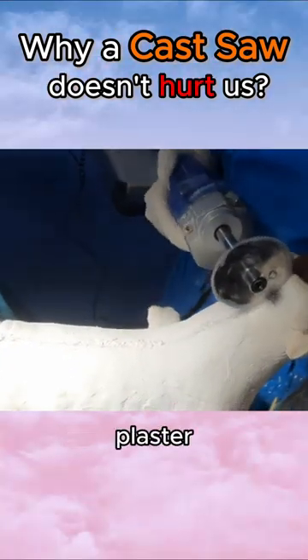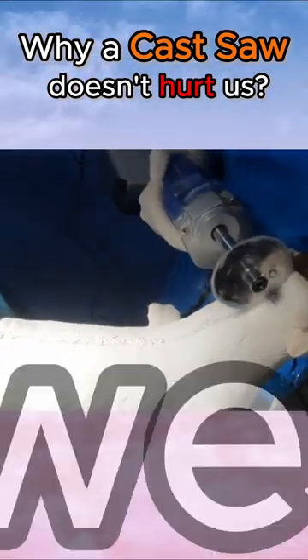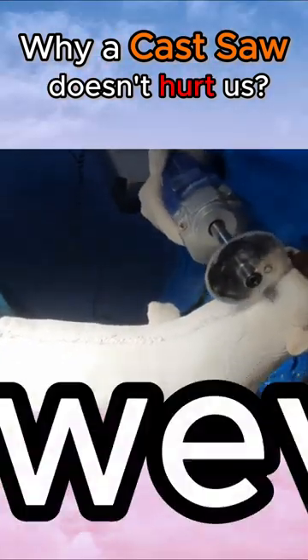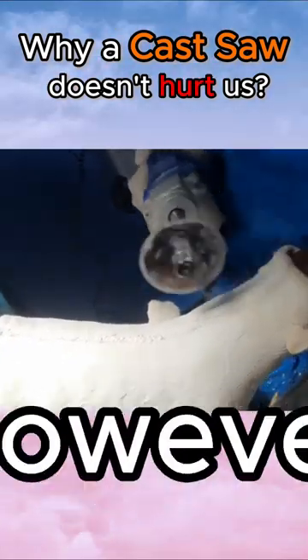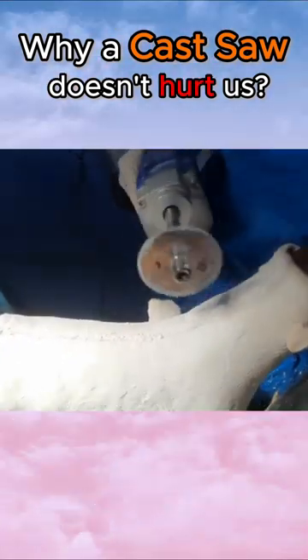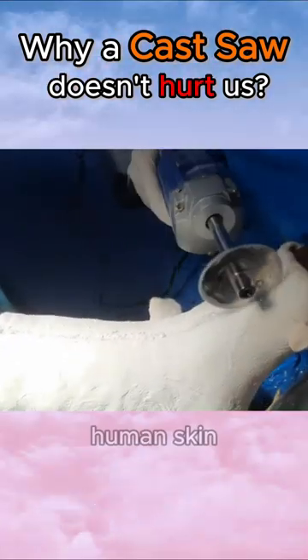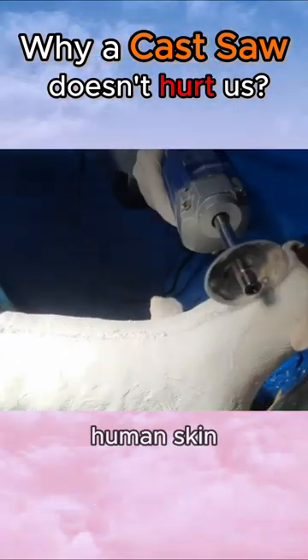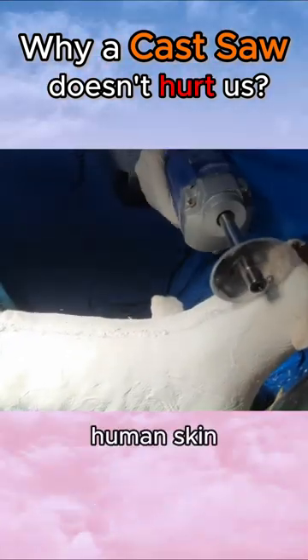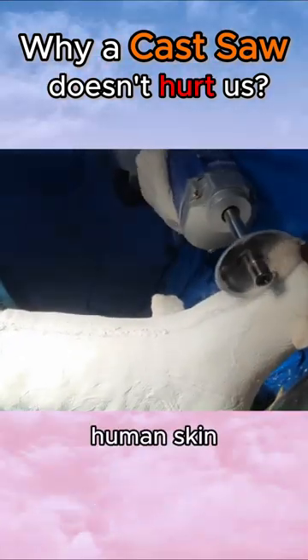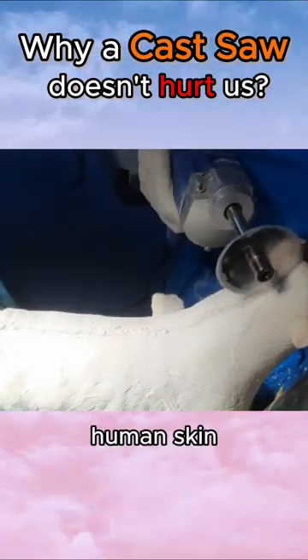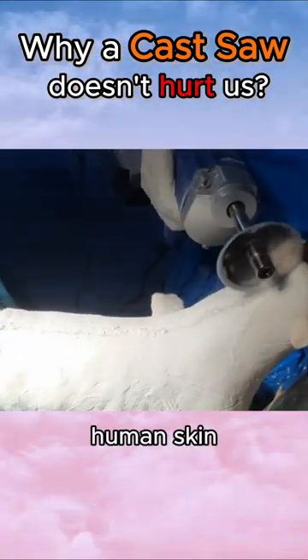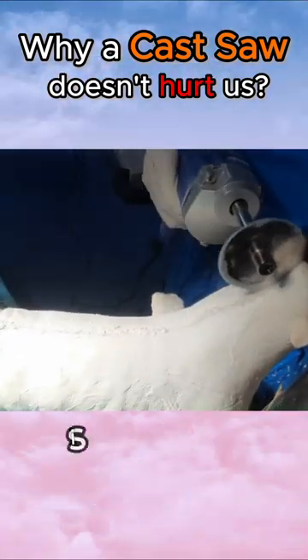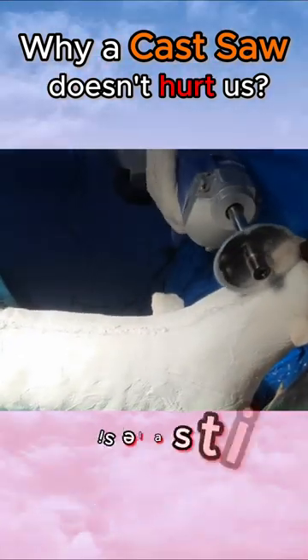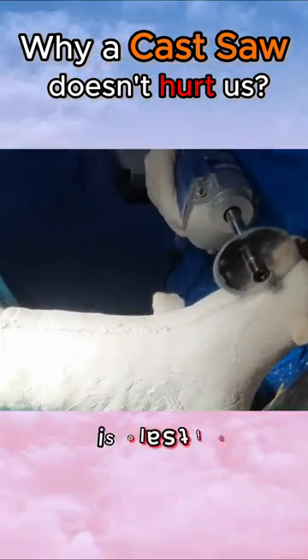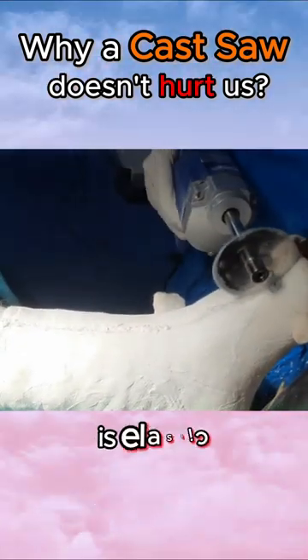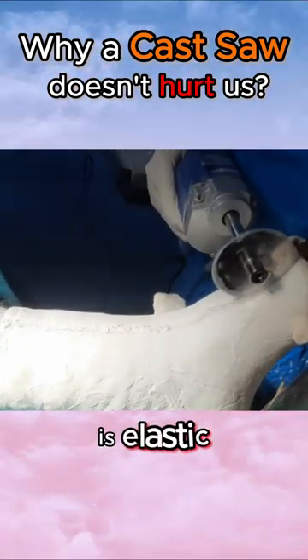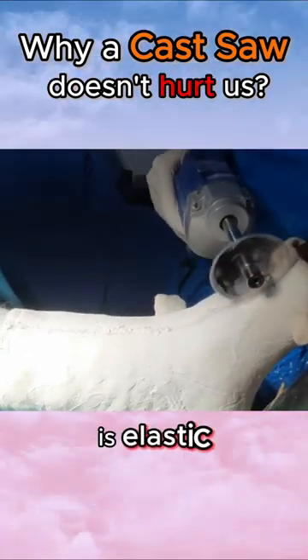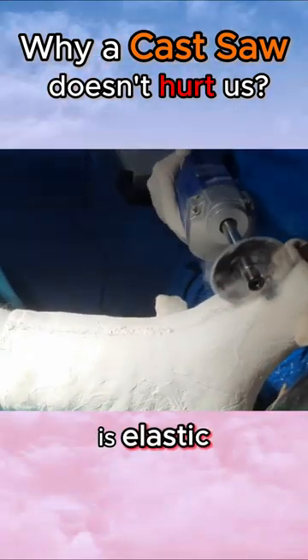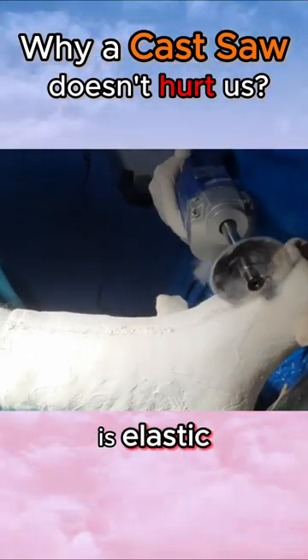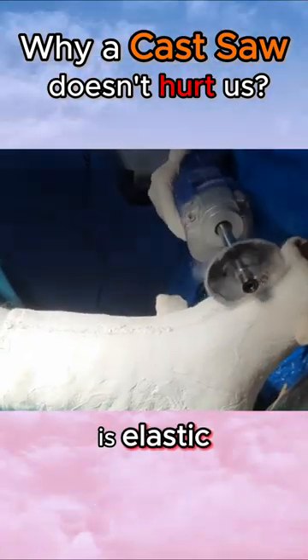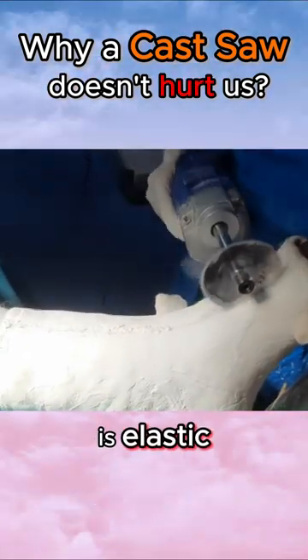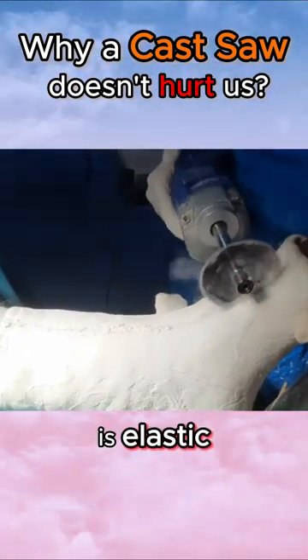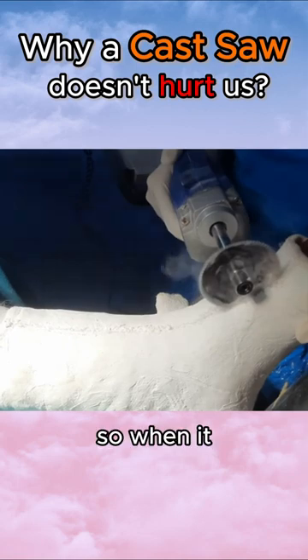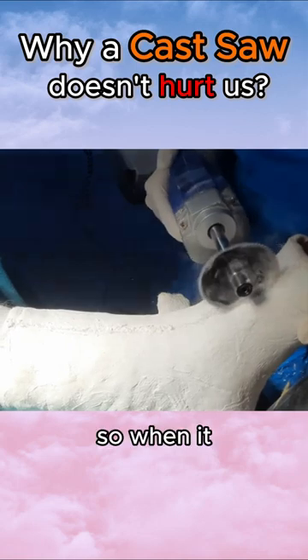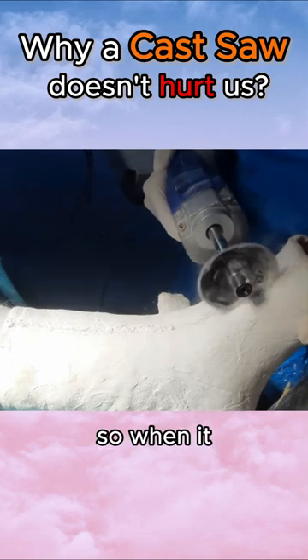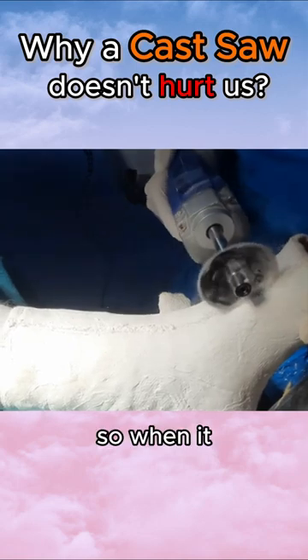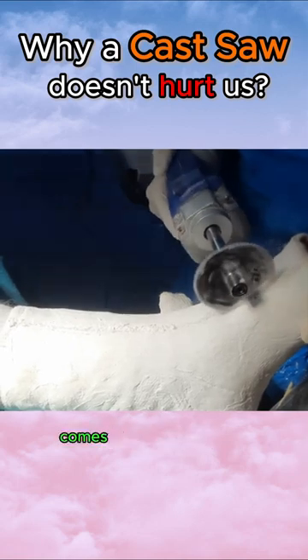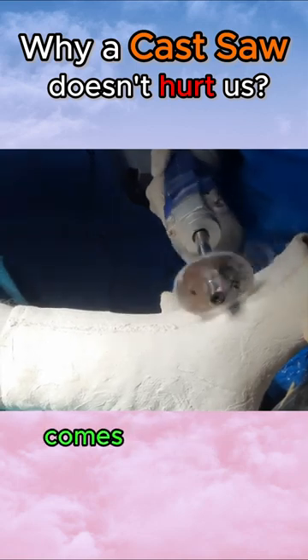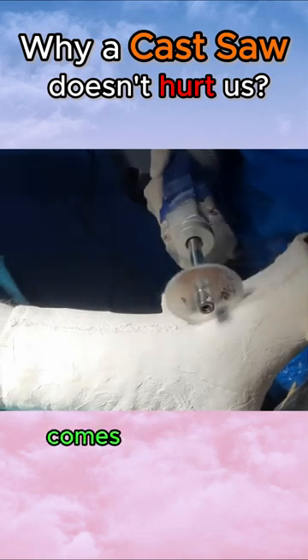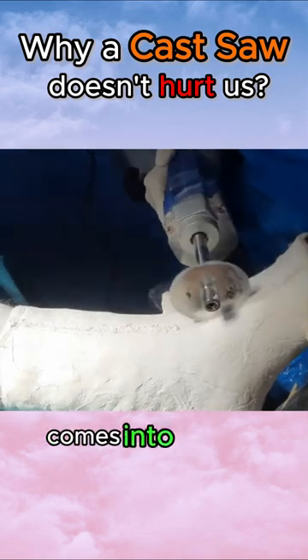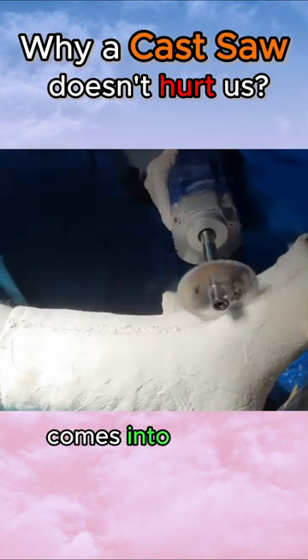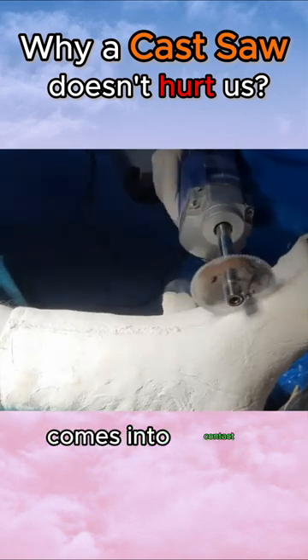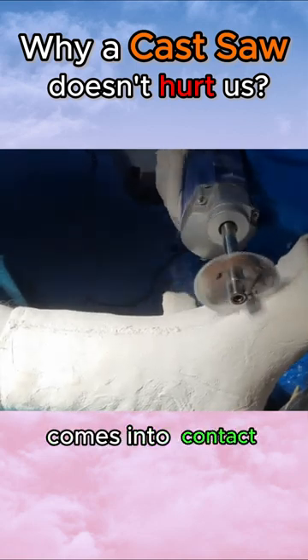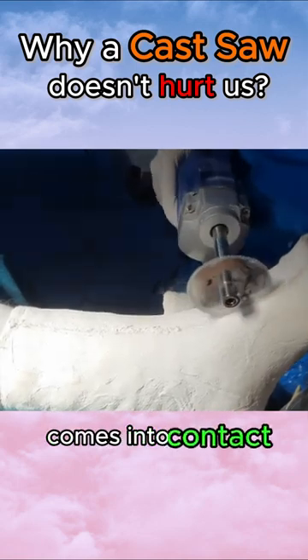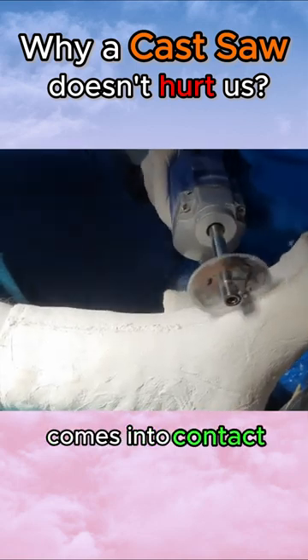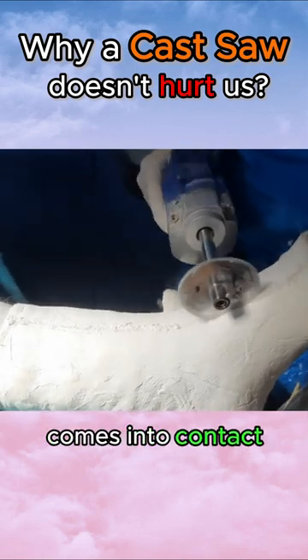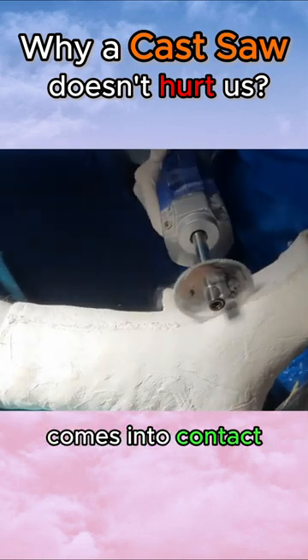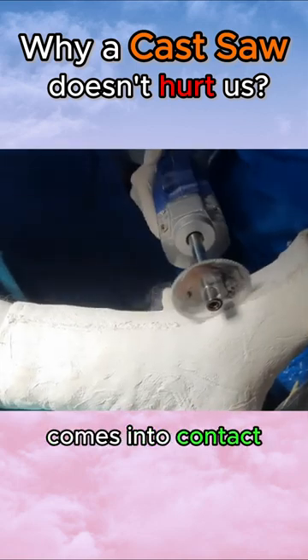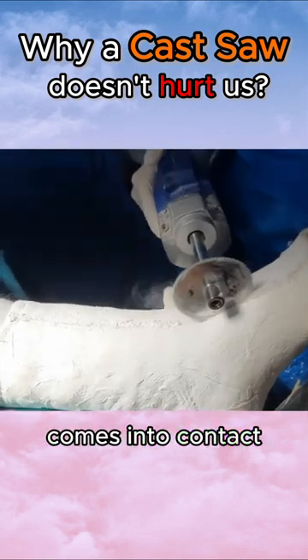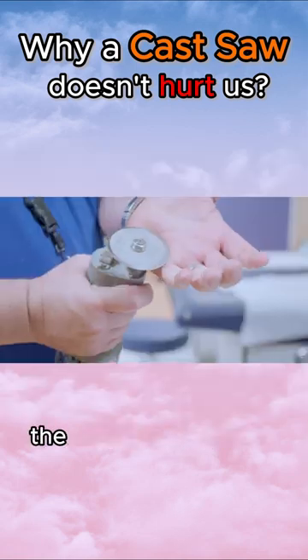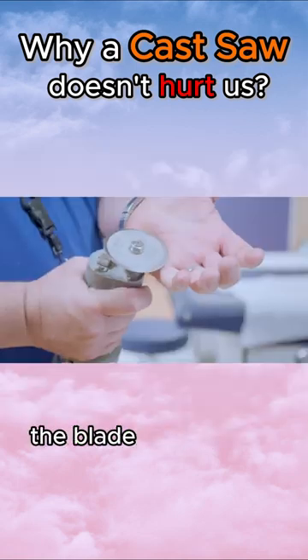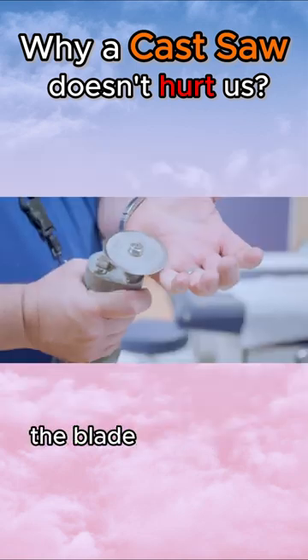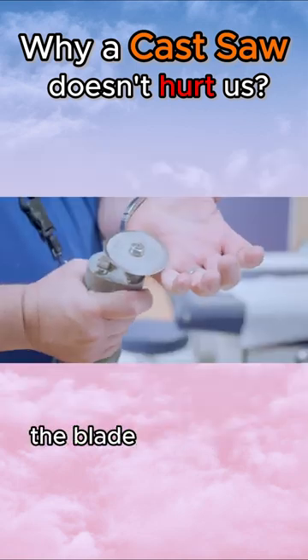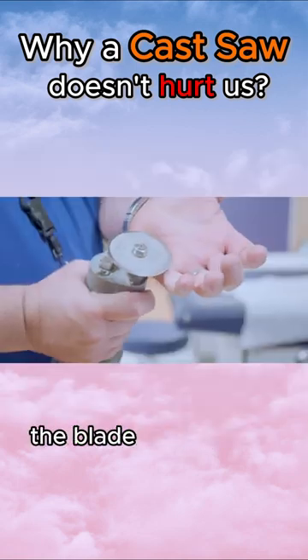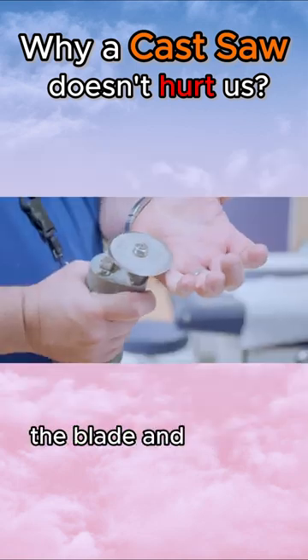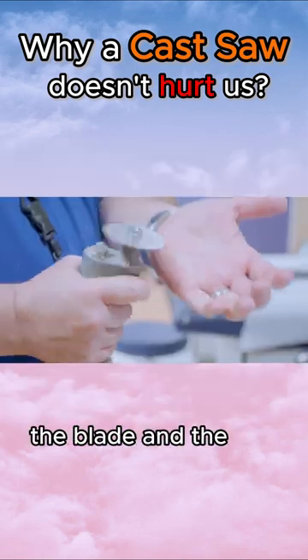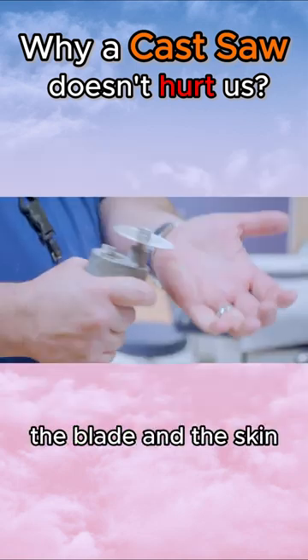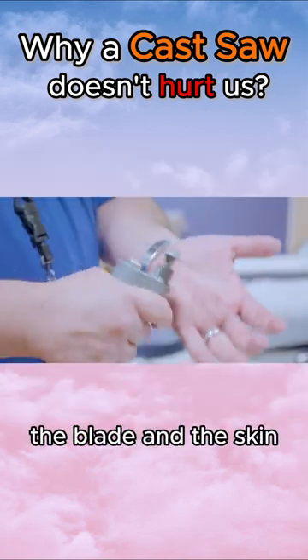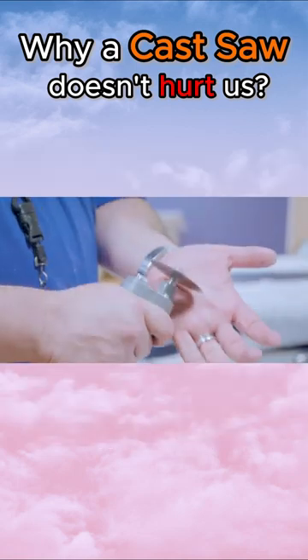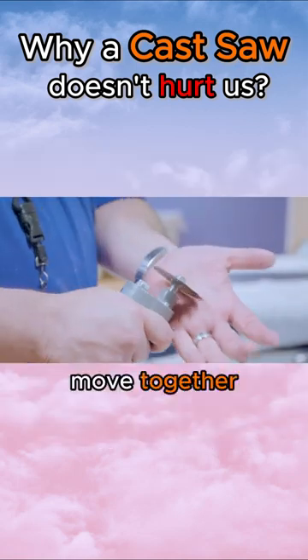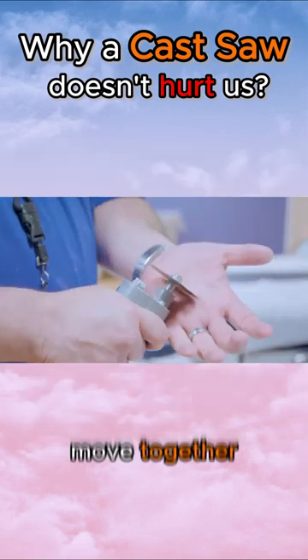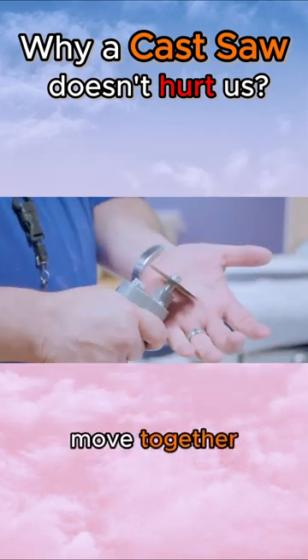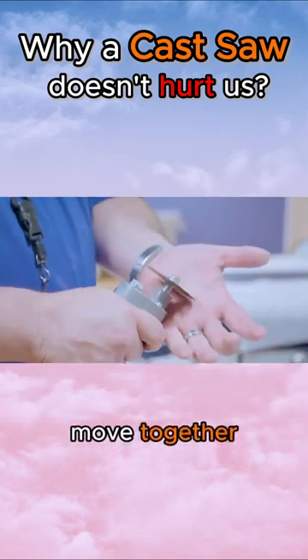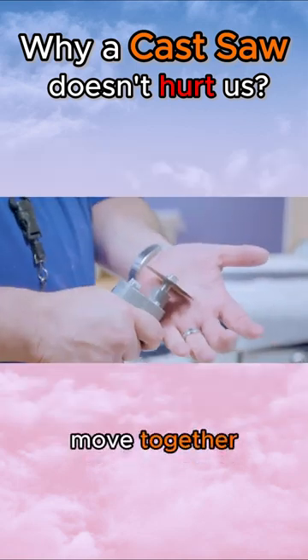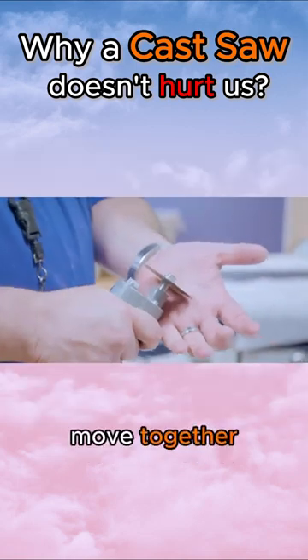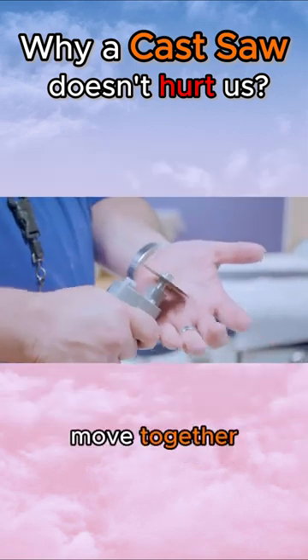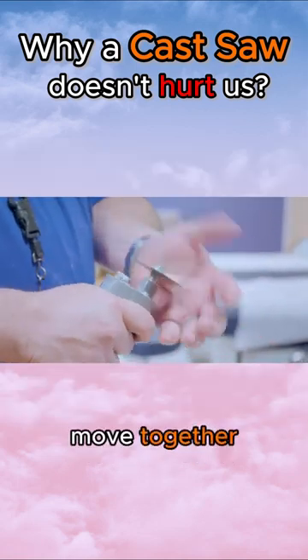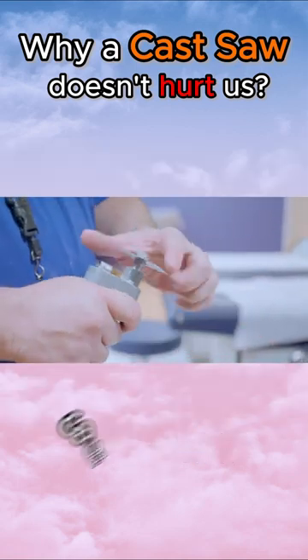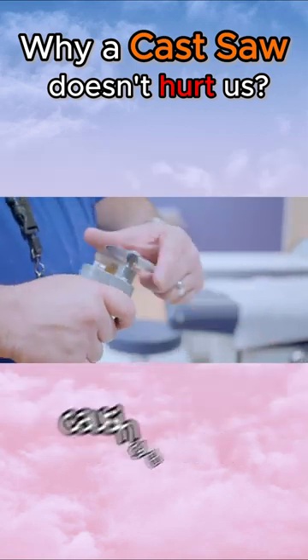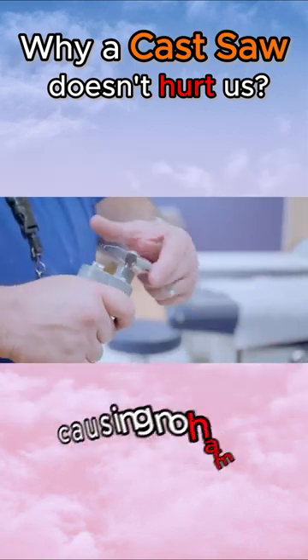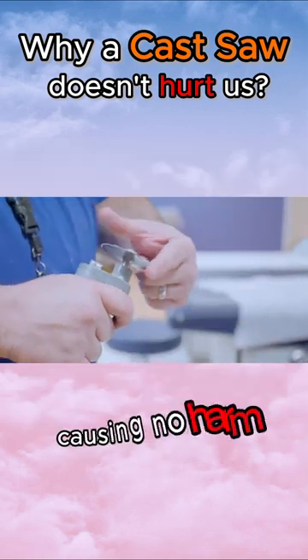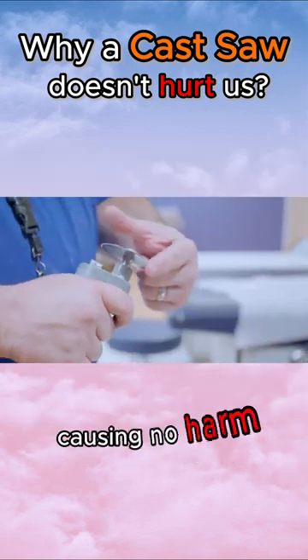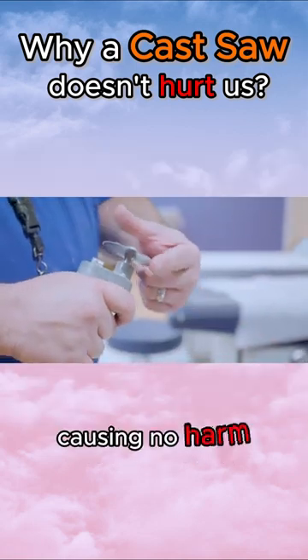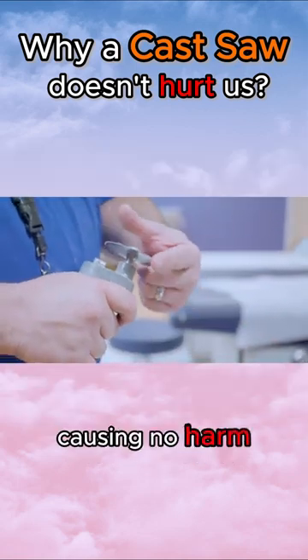However, human skin is elastic, so when it comes into contact, the blade and the skin move together, causing no harm.